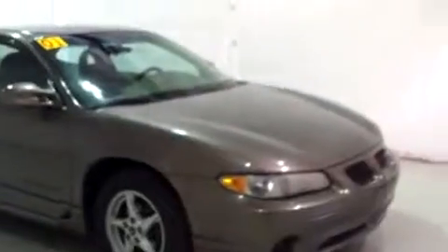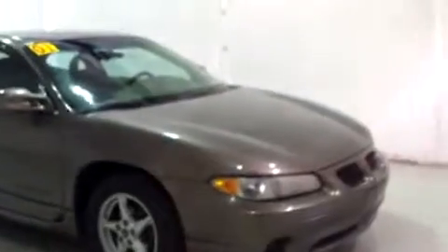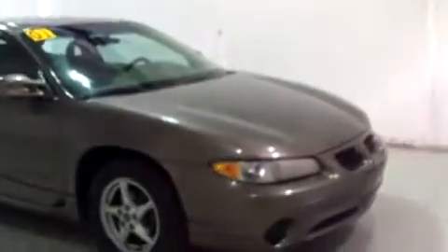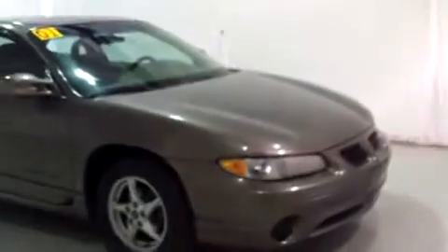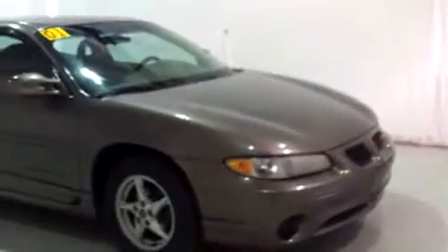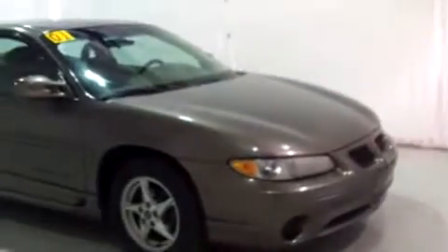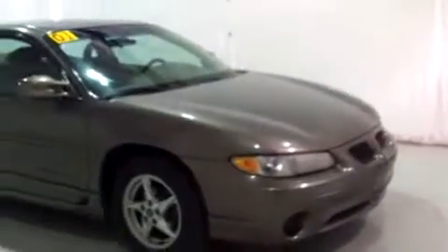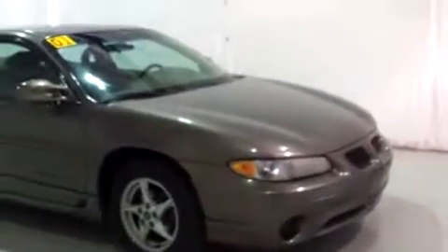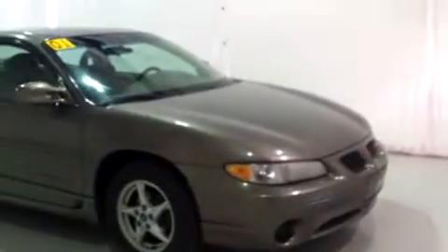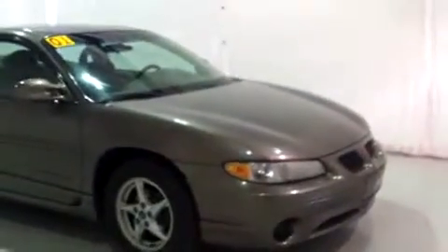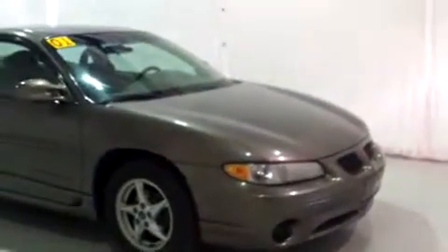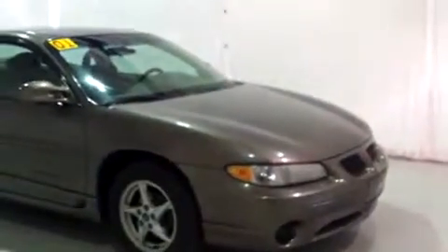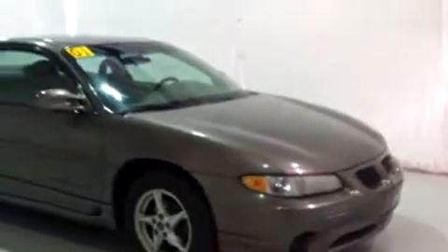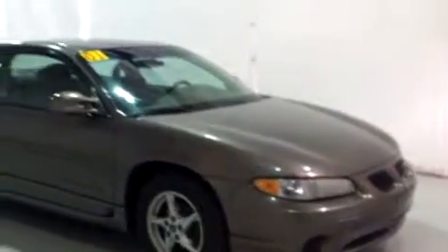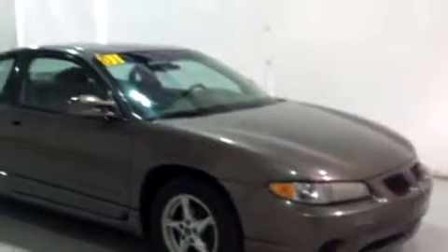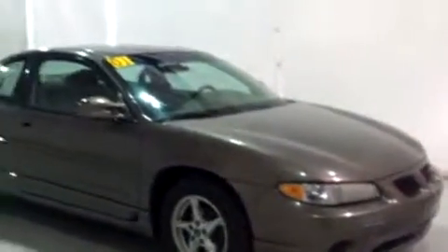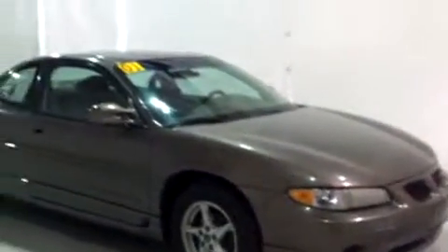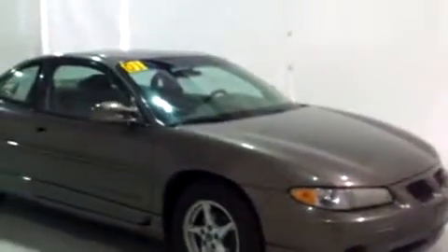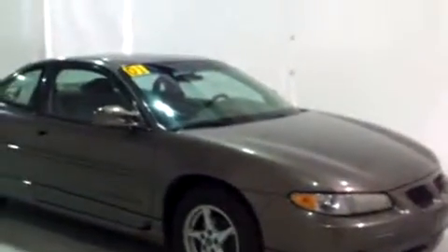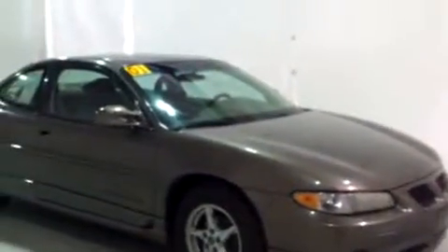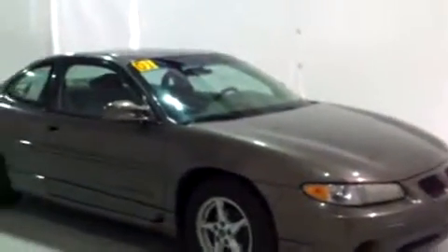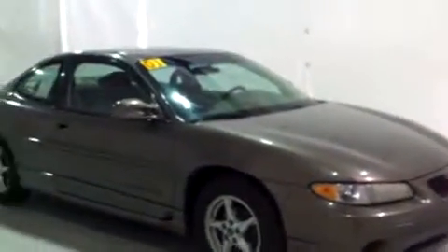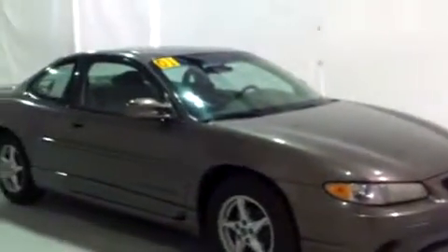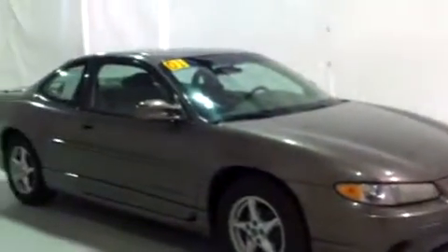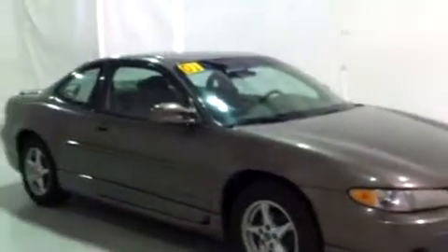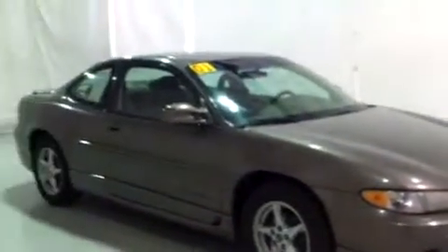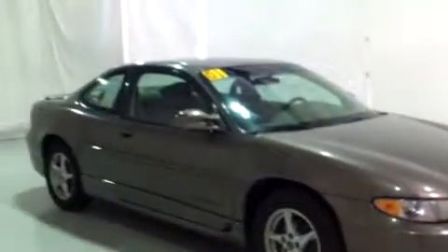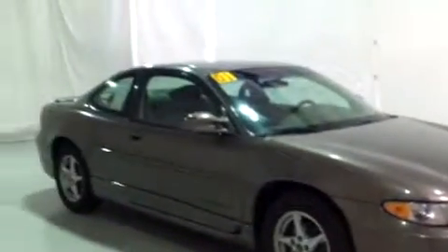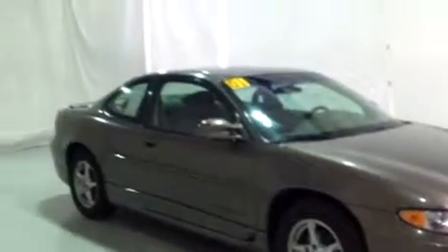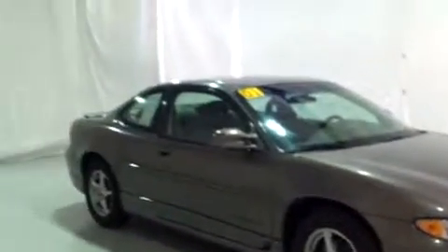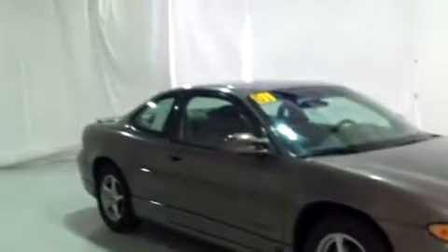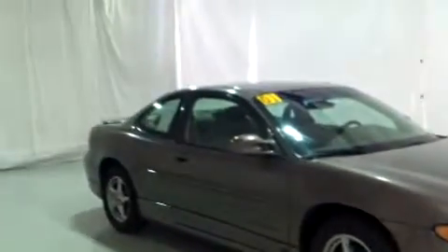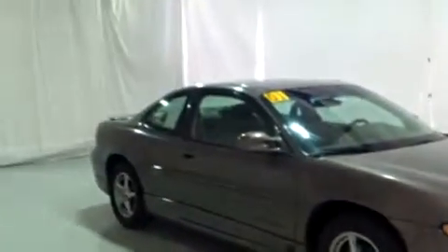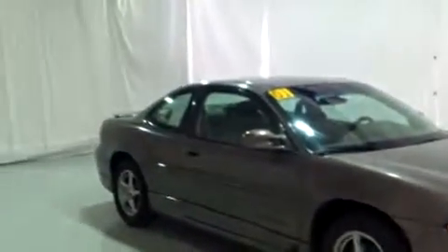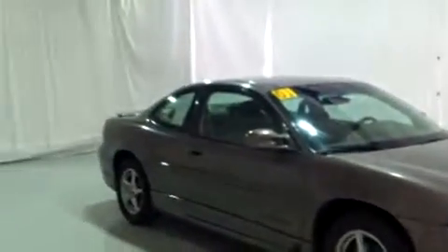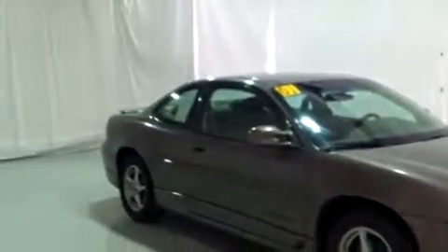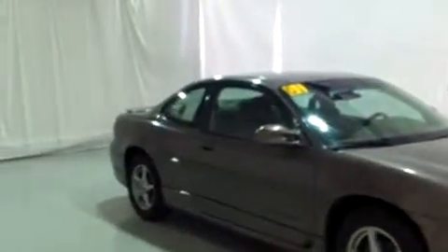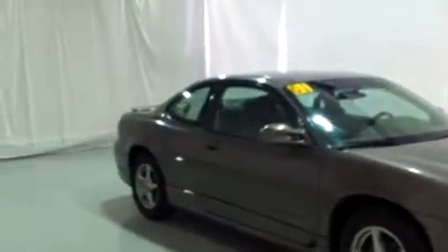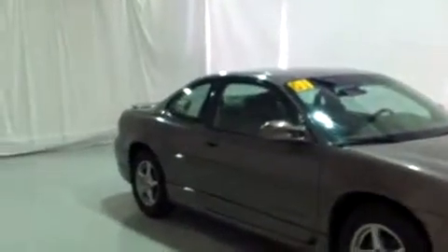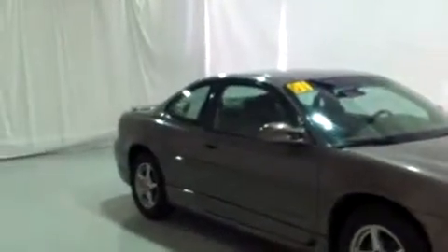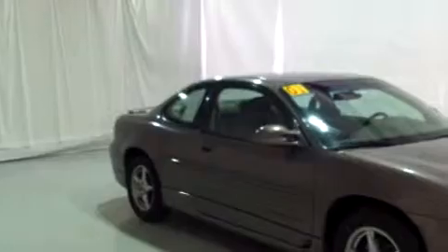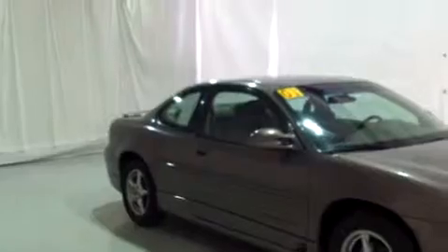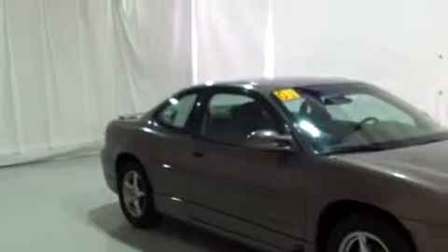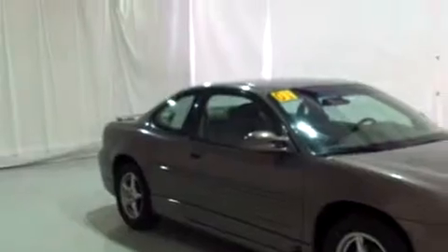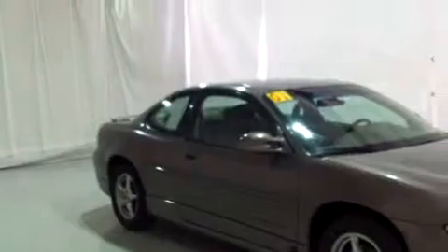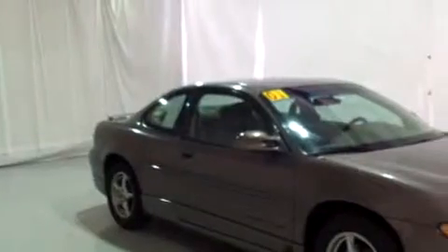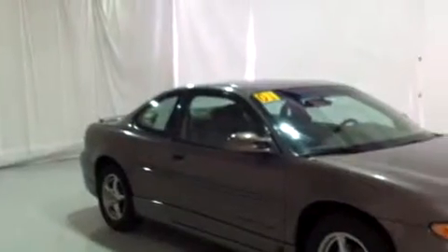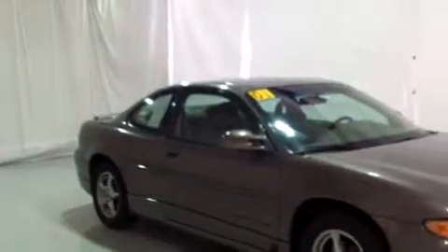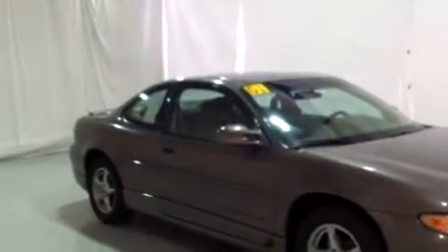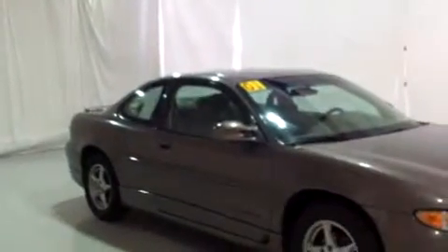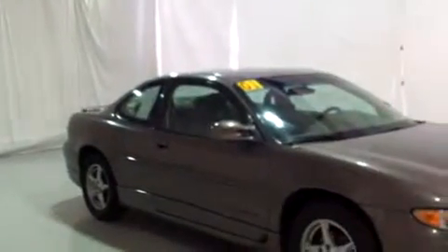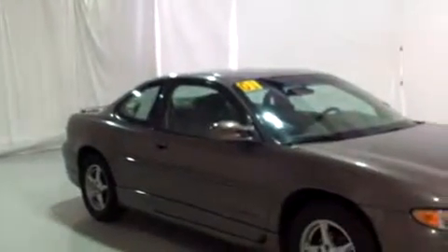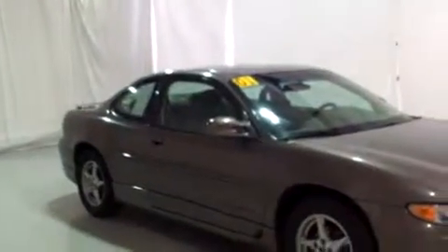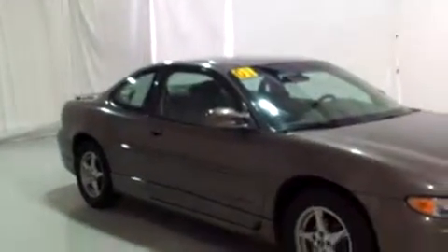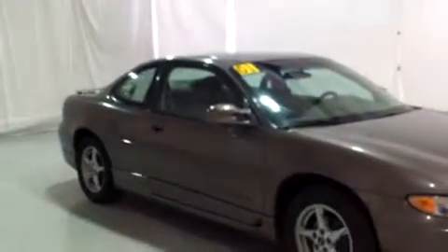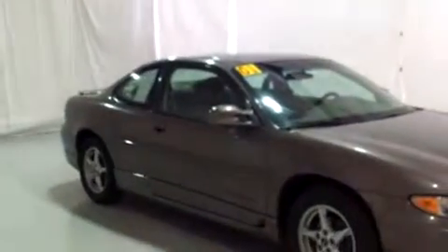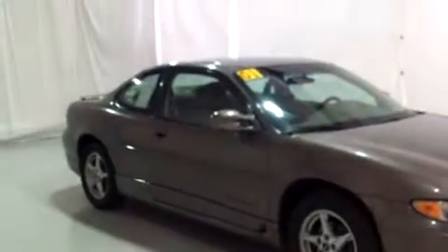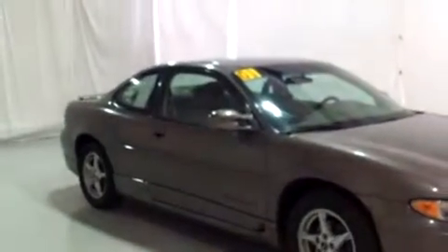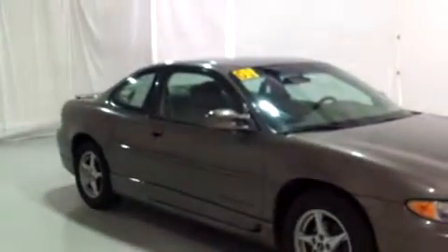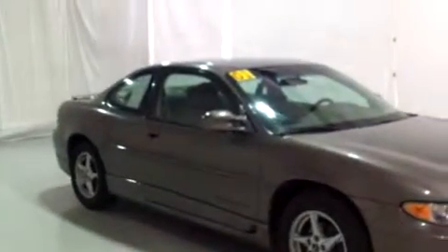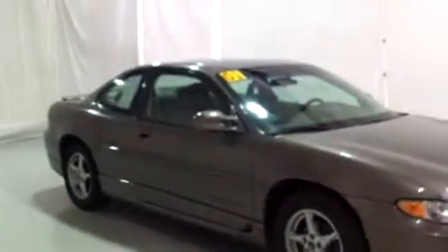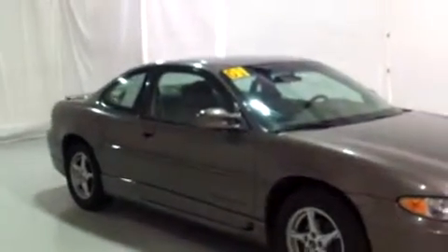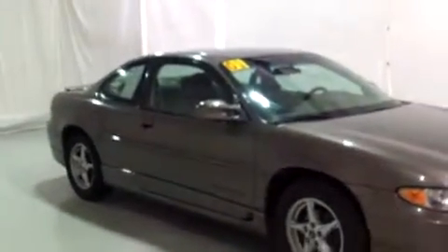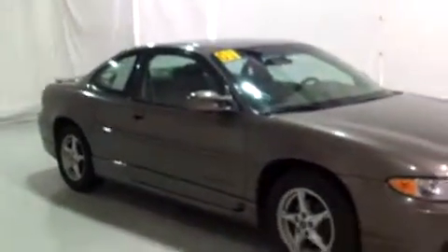Hello, this is Brianna from Schaefer Chevrolet. Today I'm going to do a video walk around for you on this 2001 Pontiac Grand Prix.